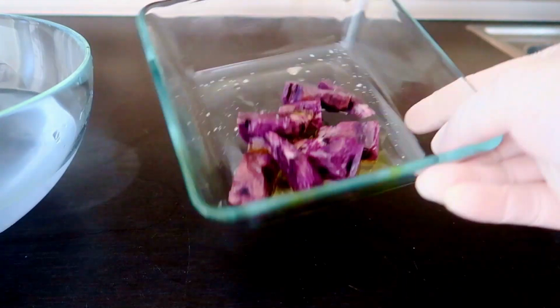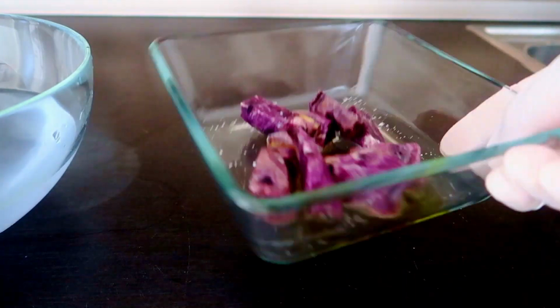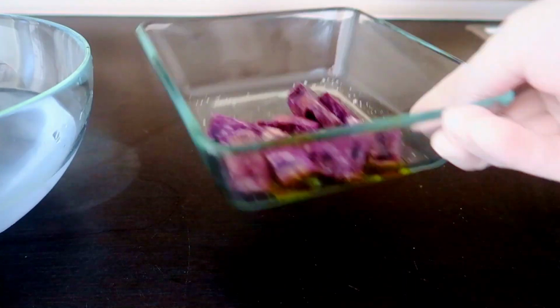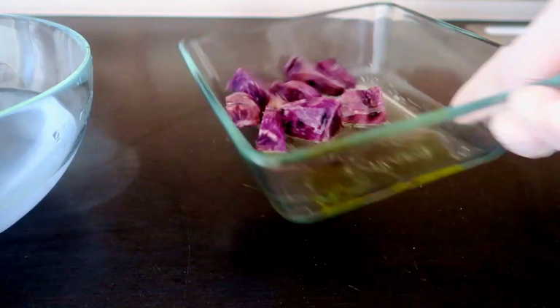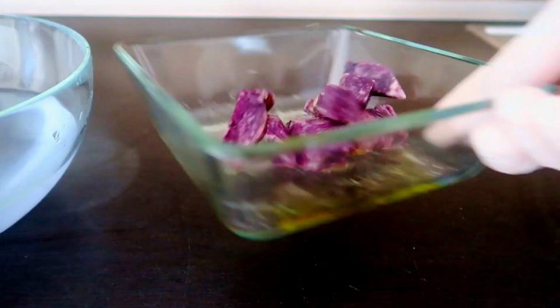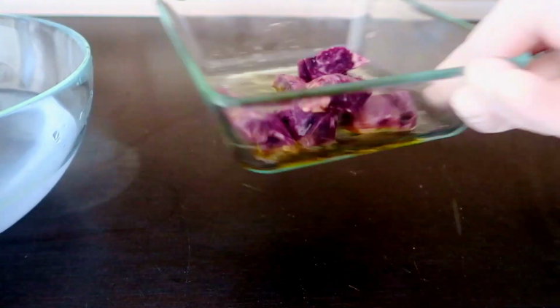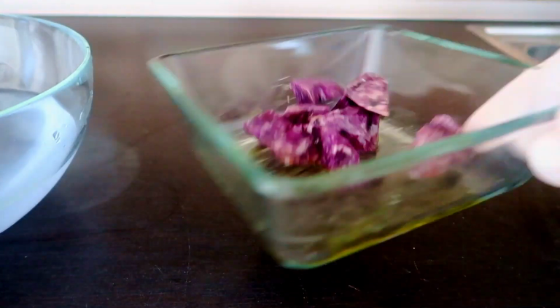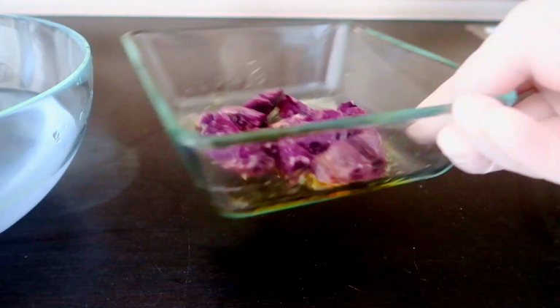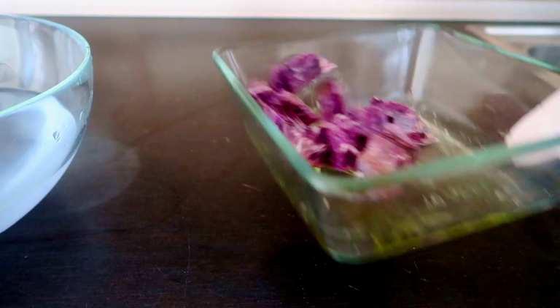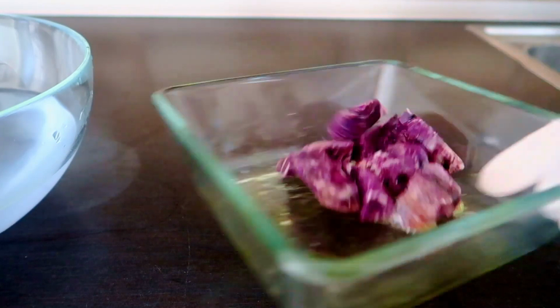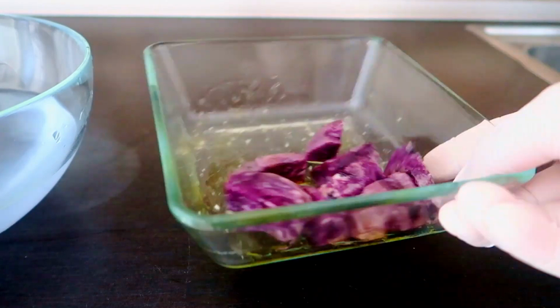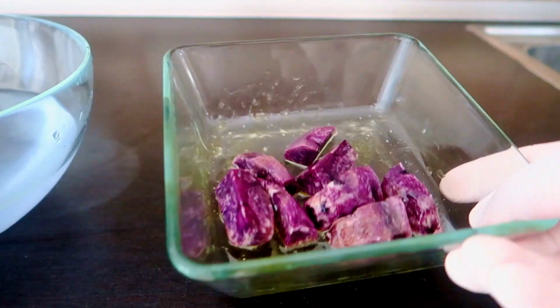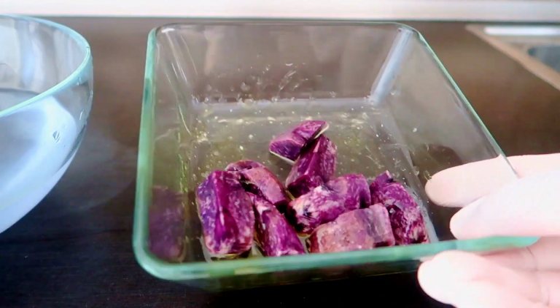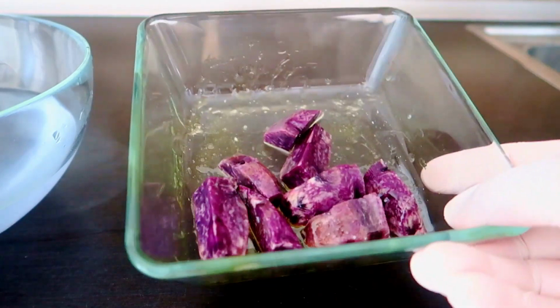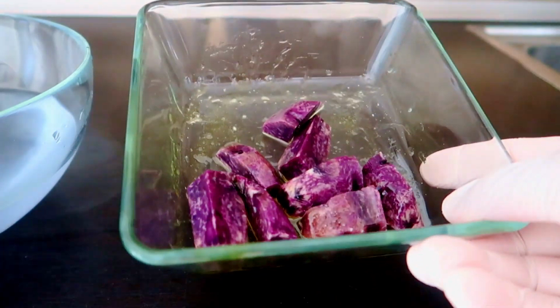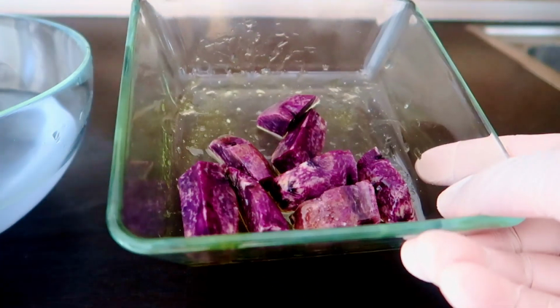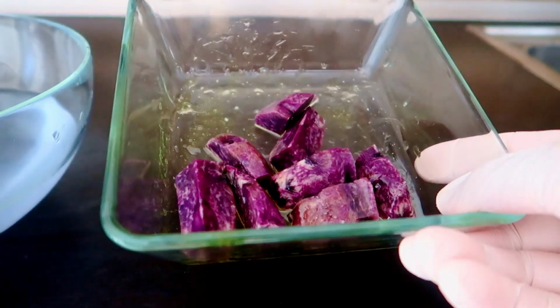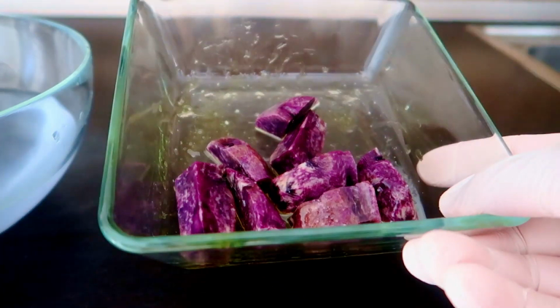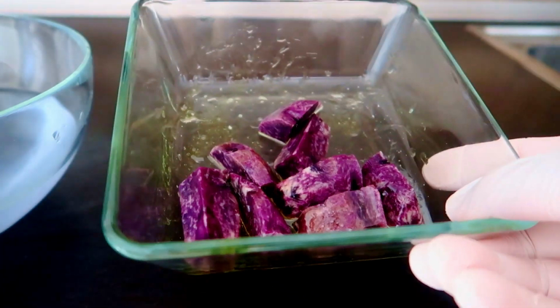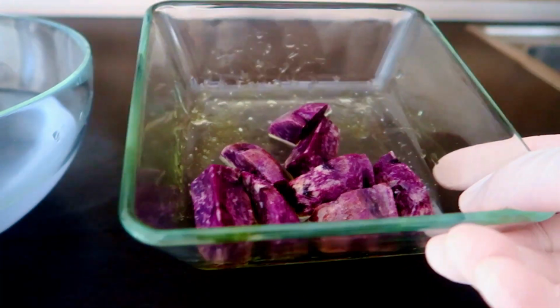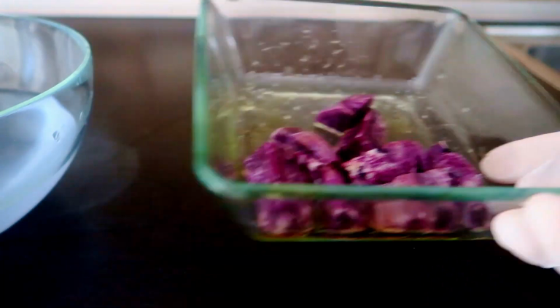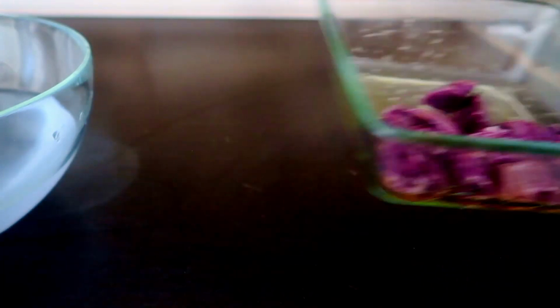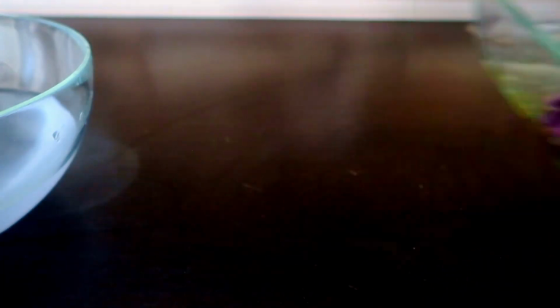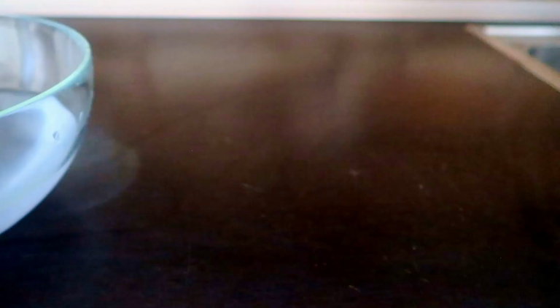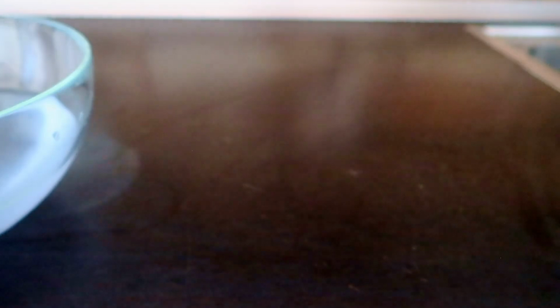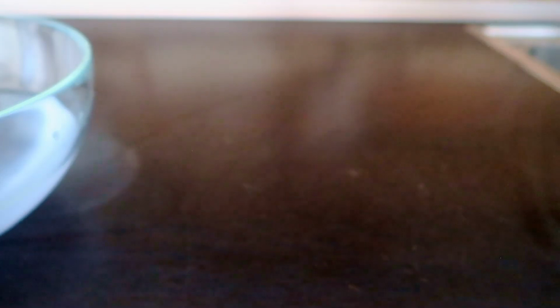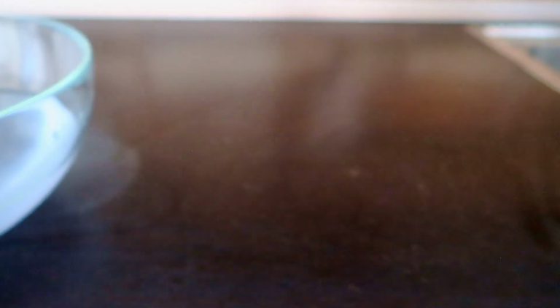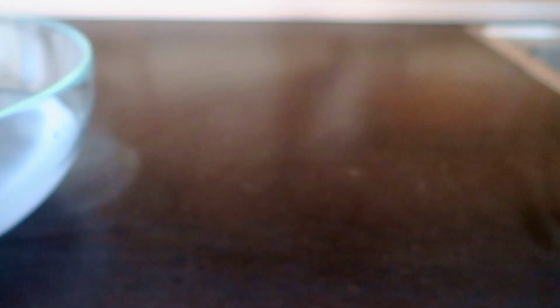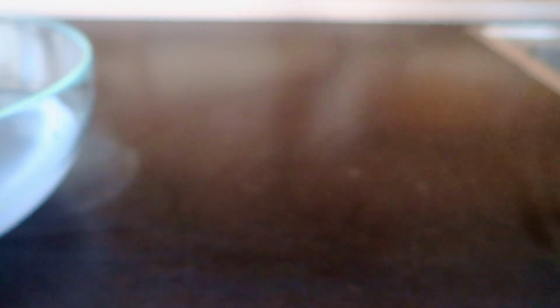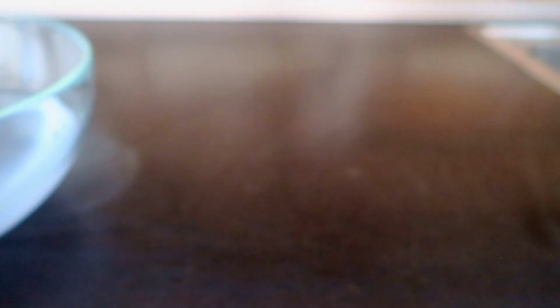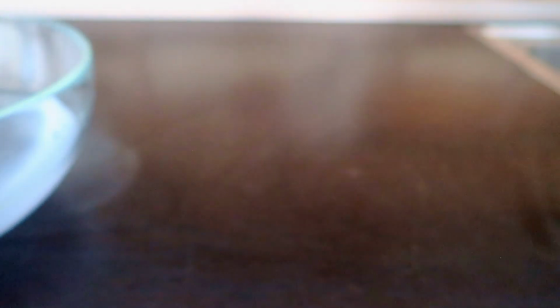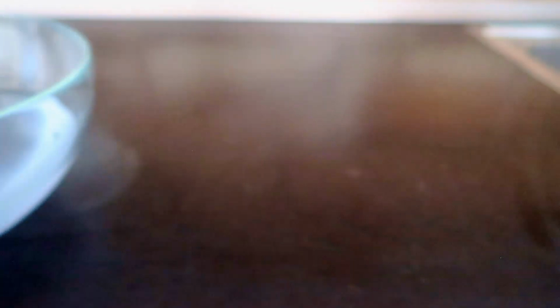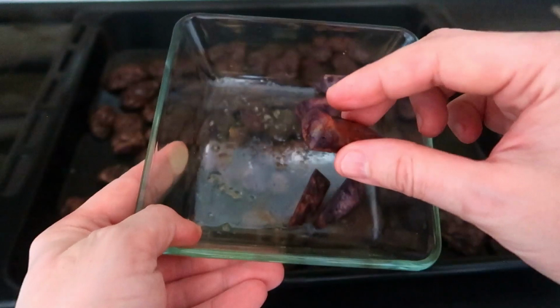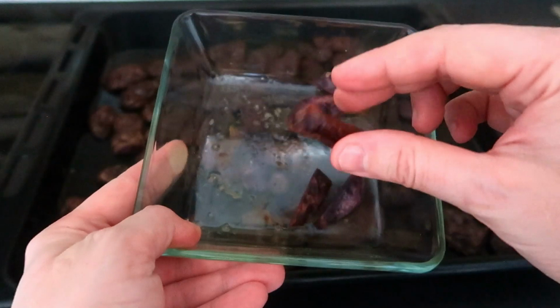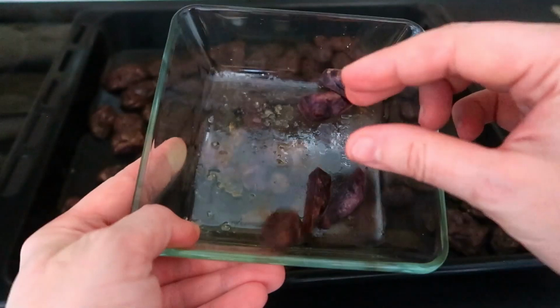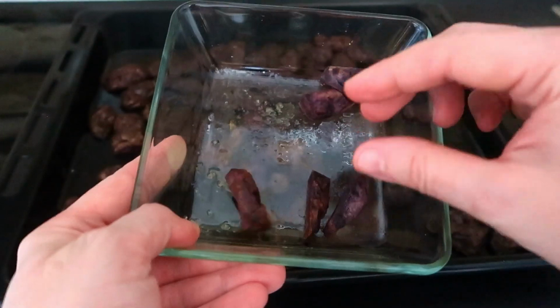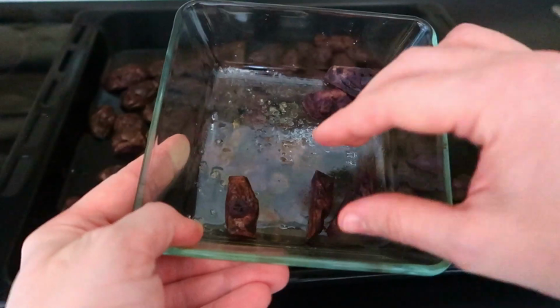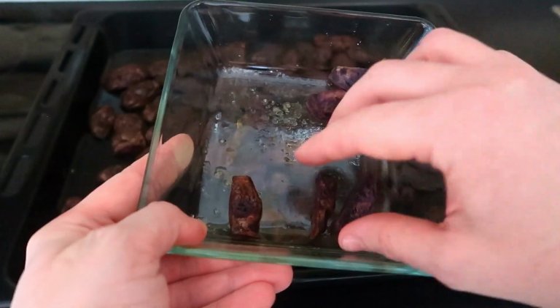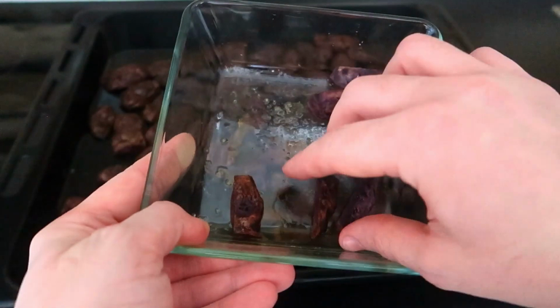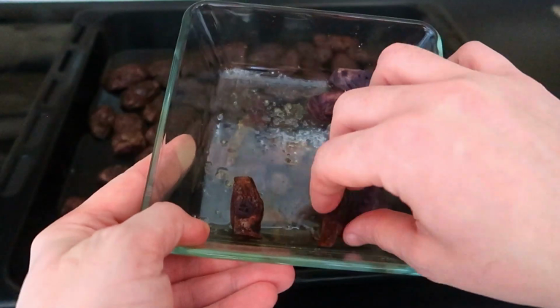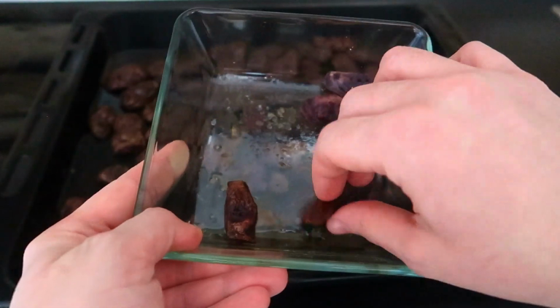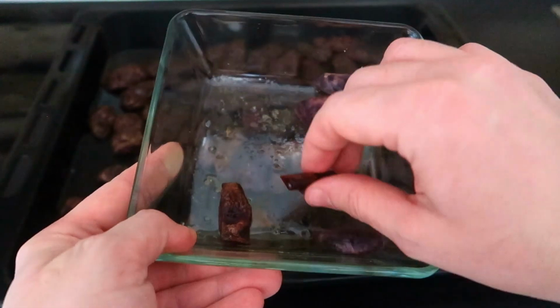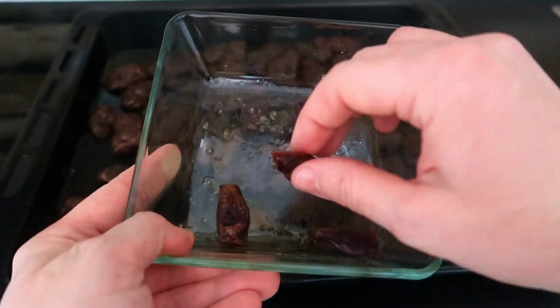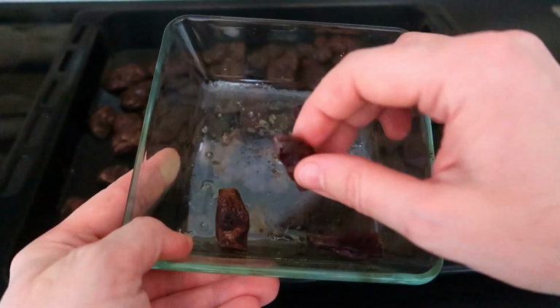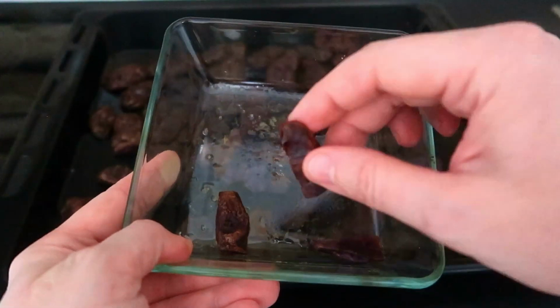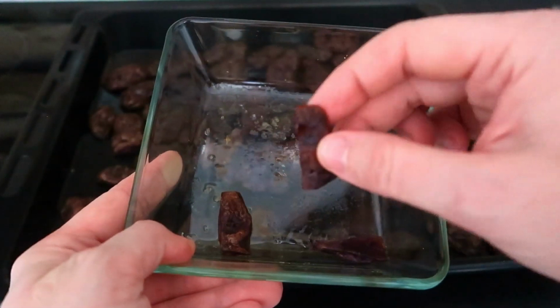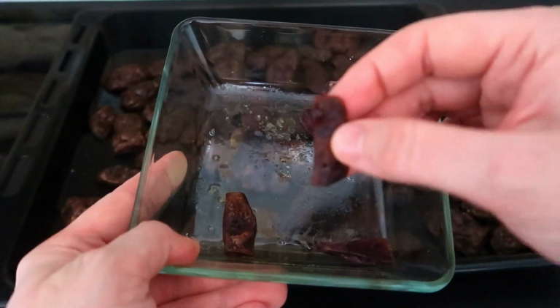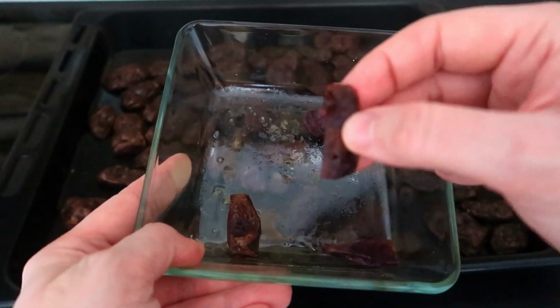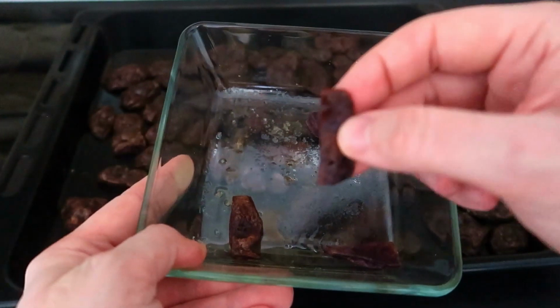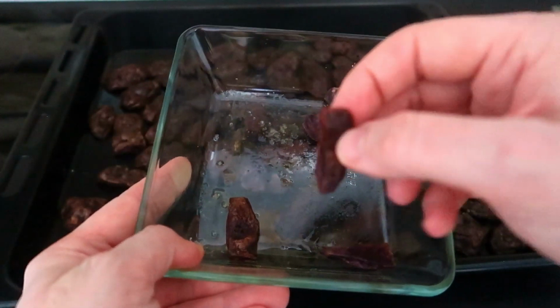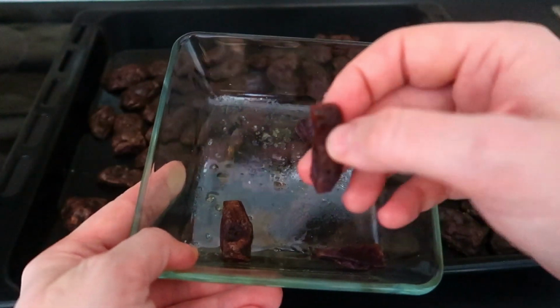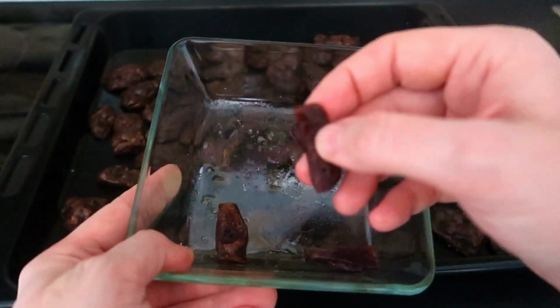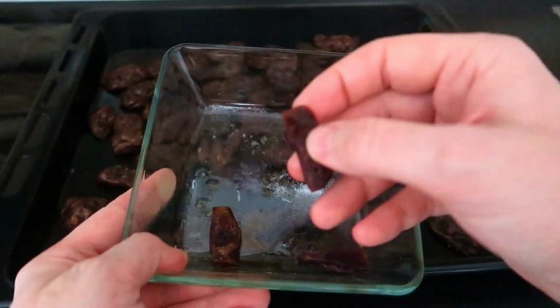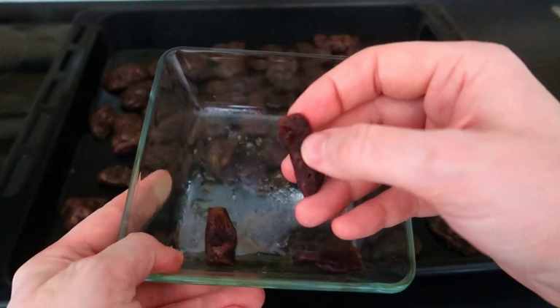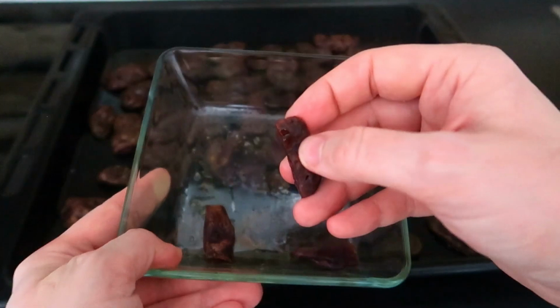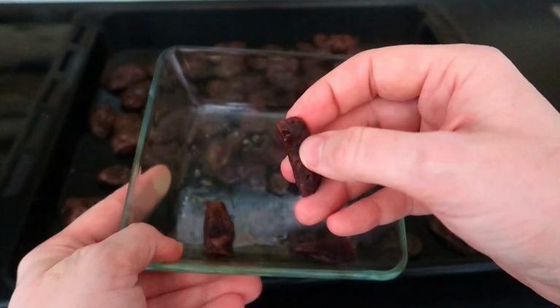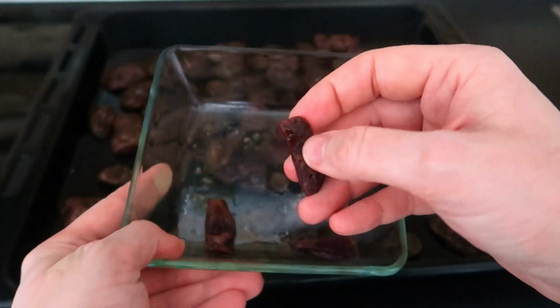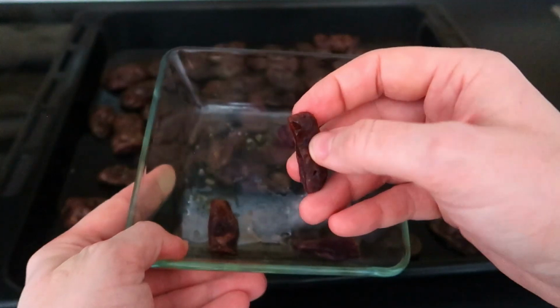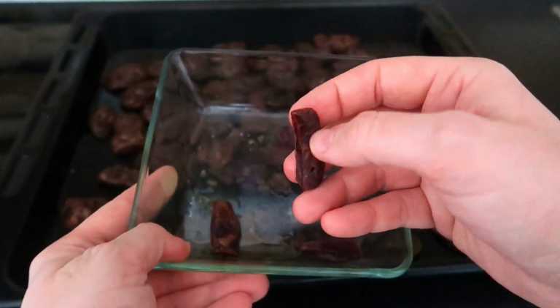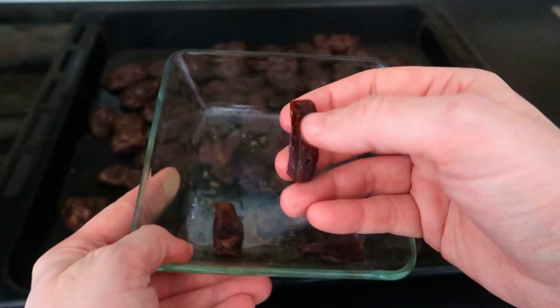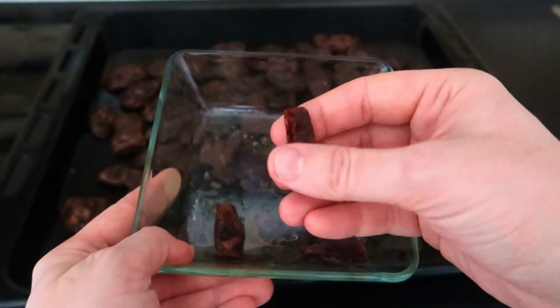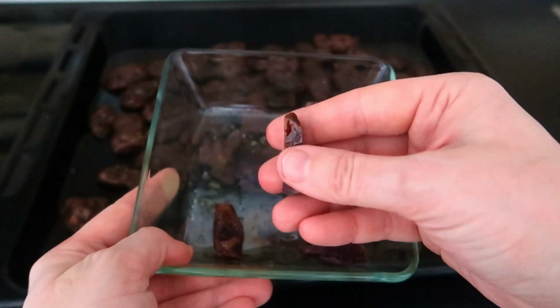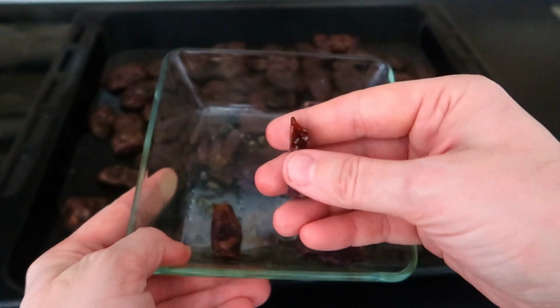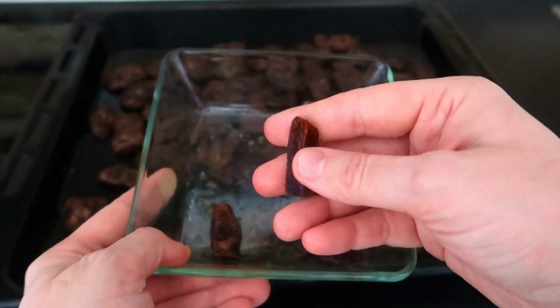I tried roasting them in the oven, with the skin and without, and they turned rock solid — due to the lack of starch.